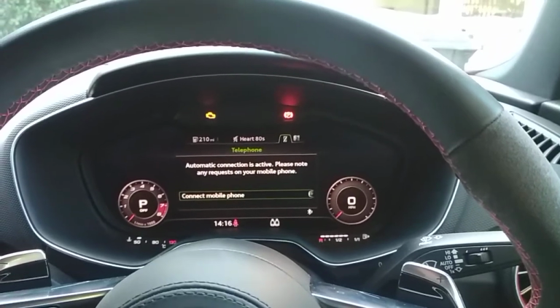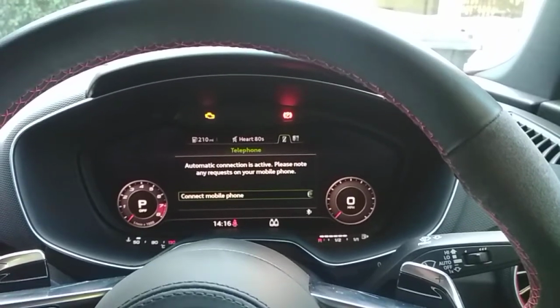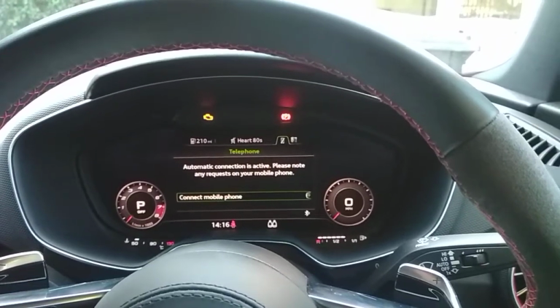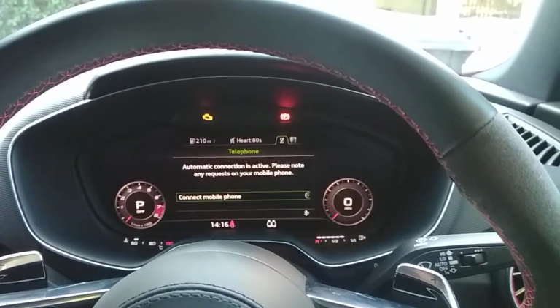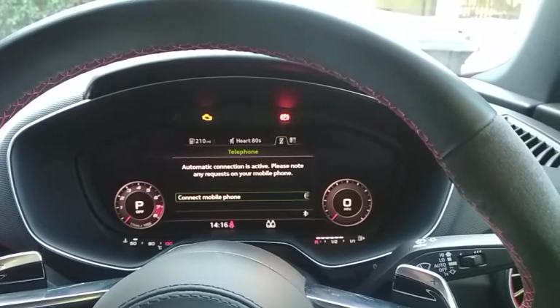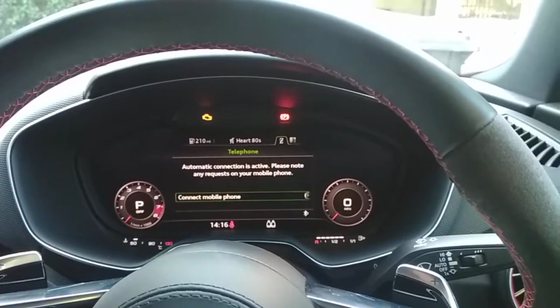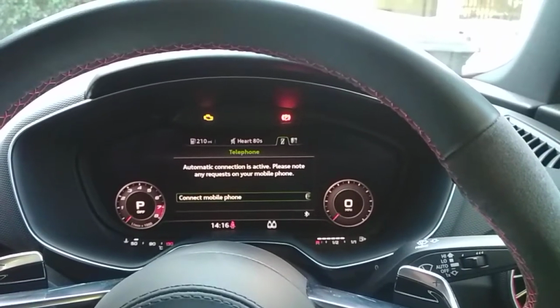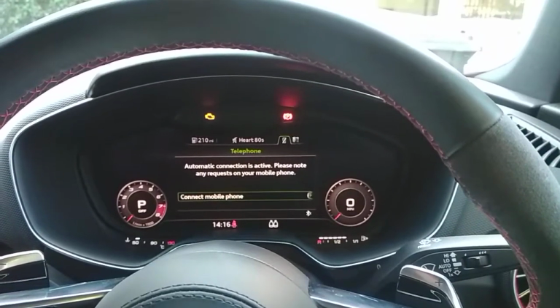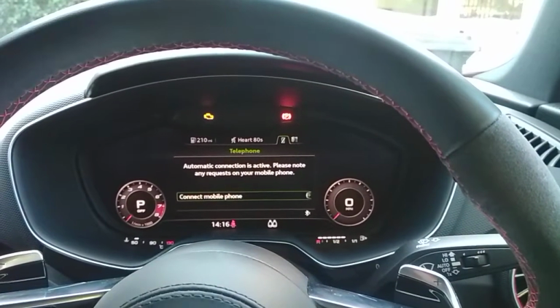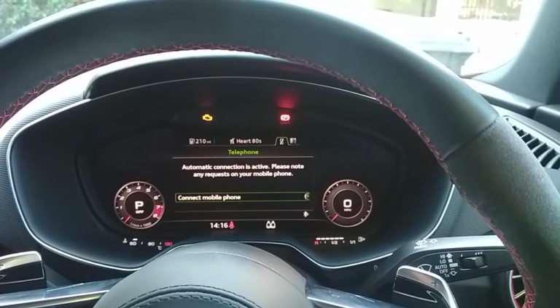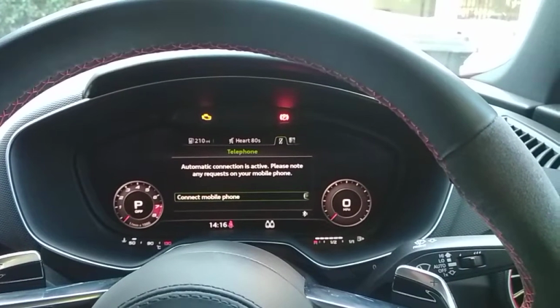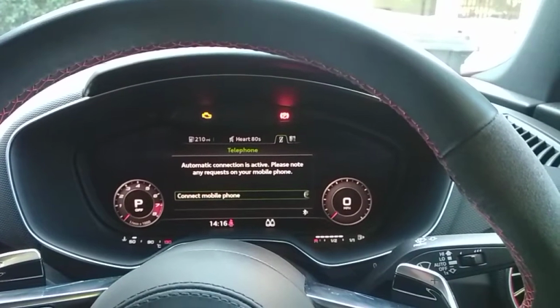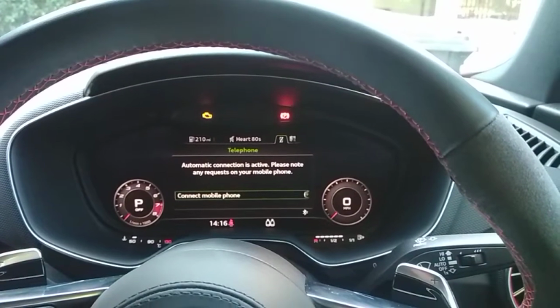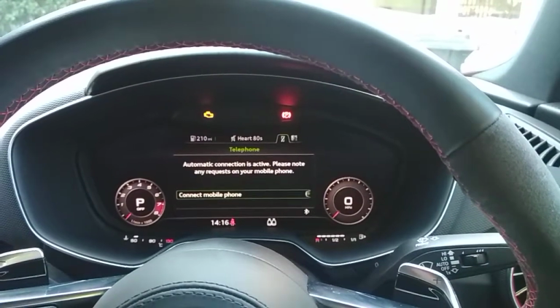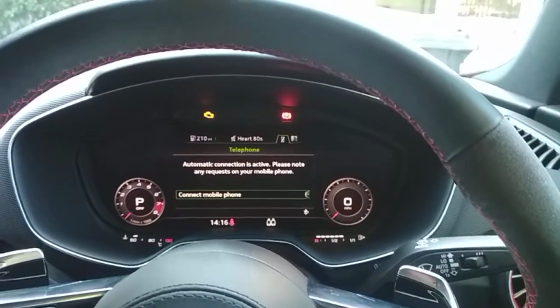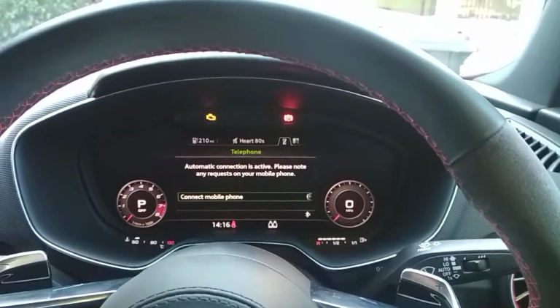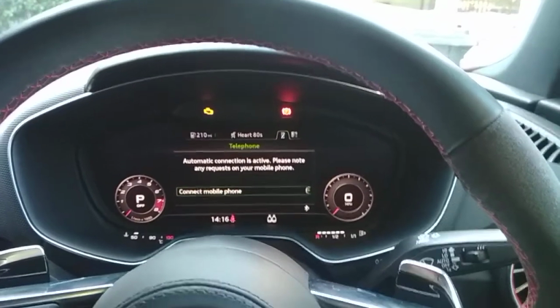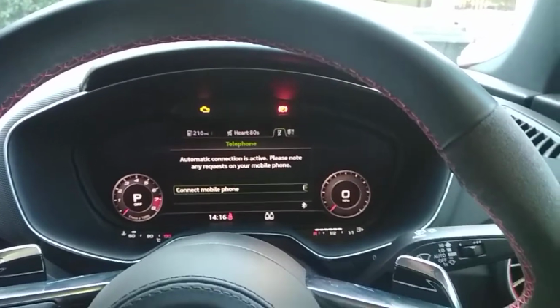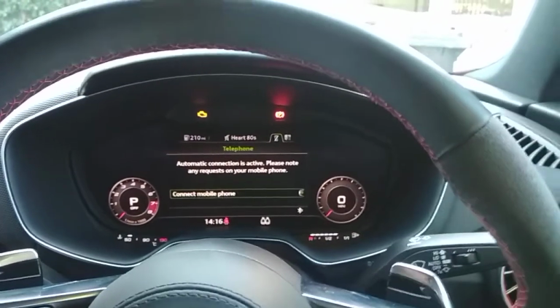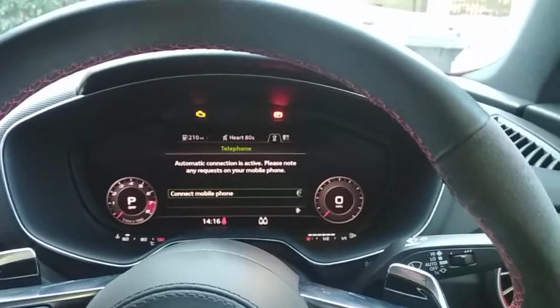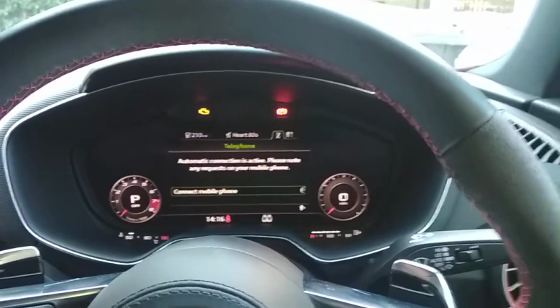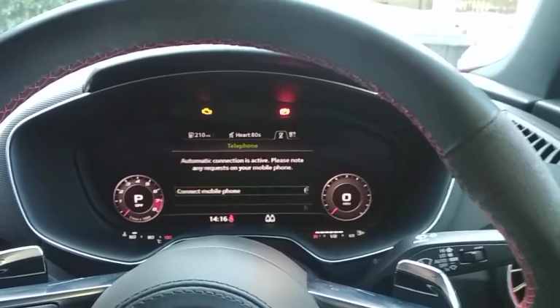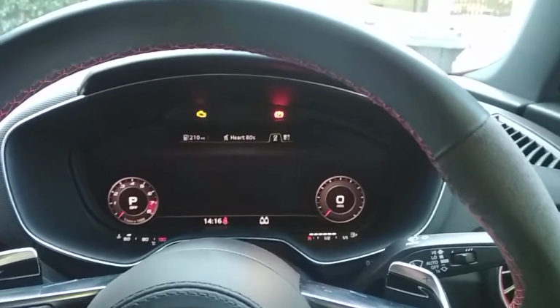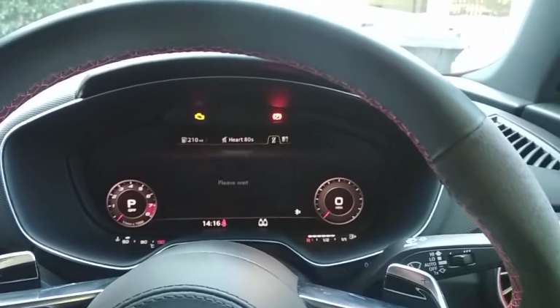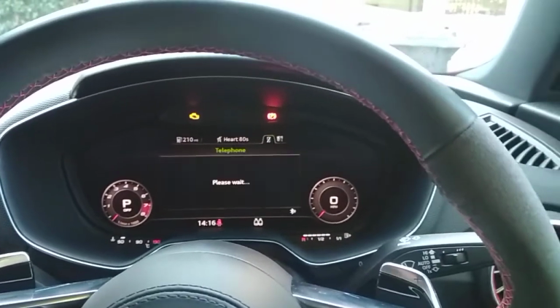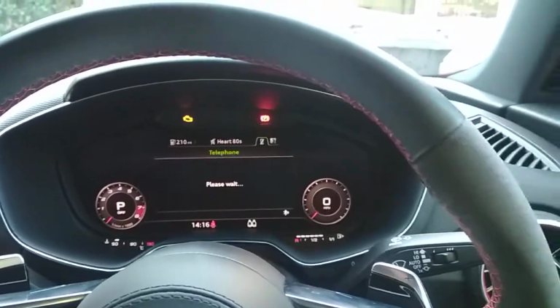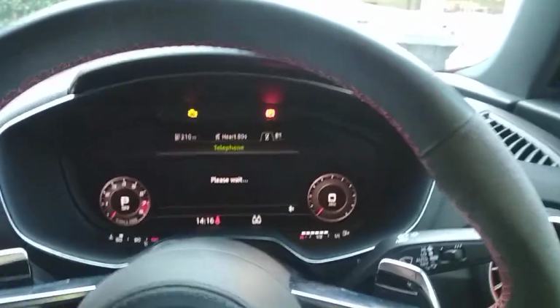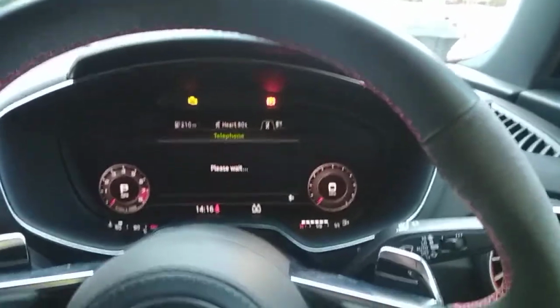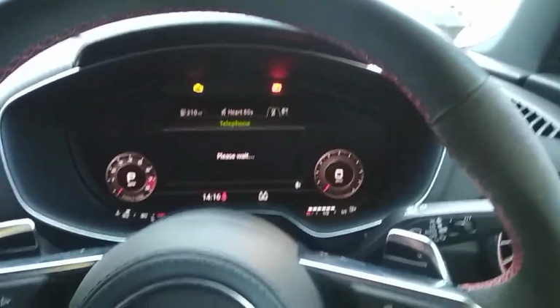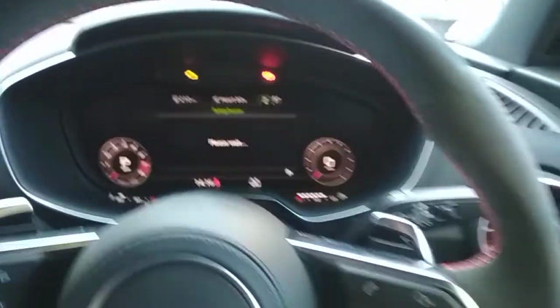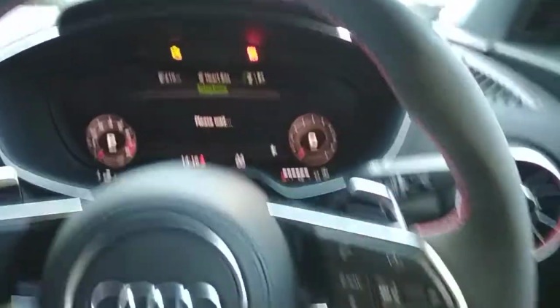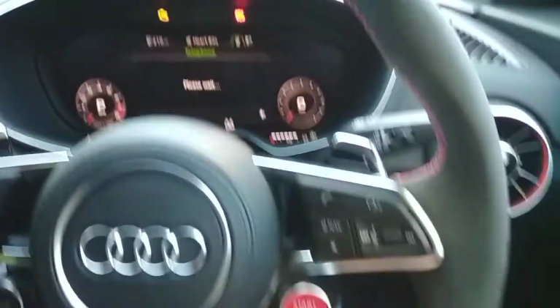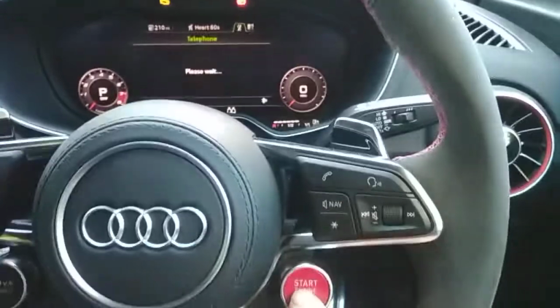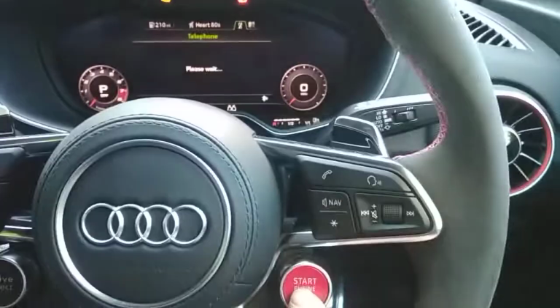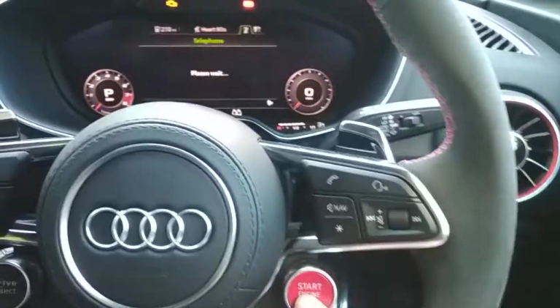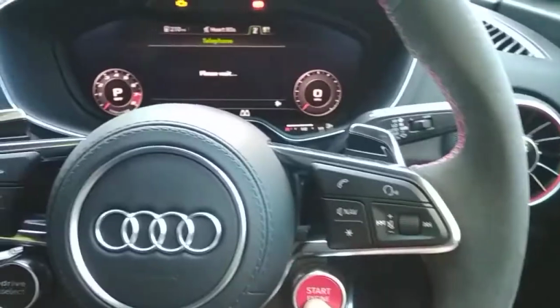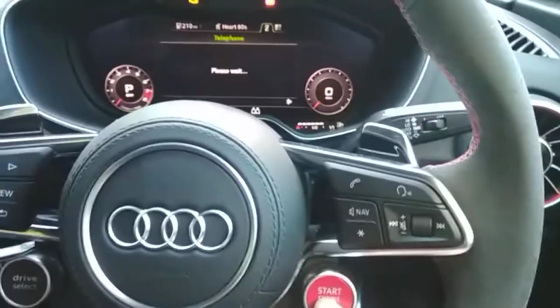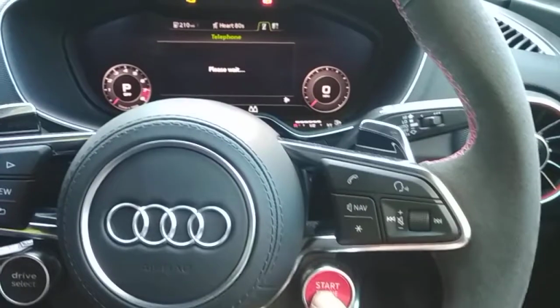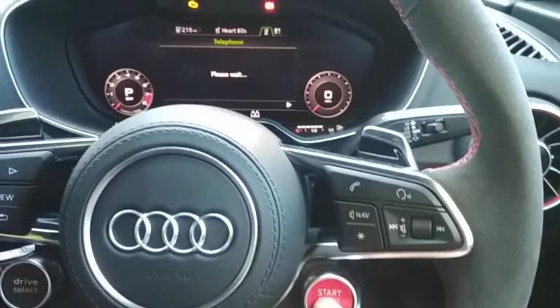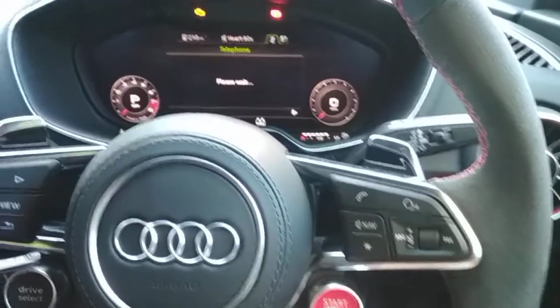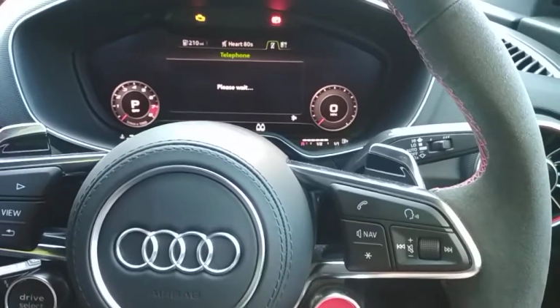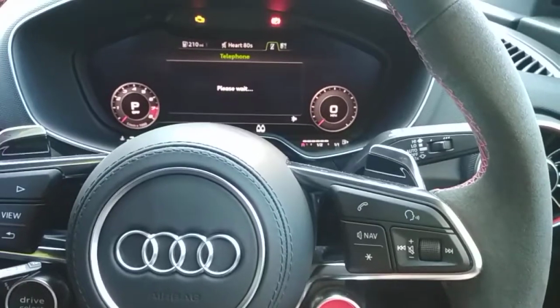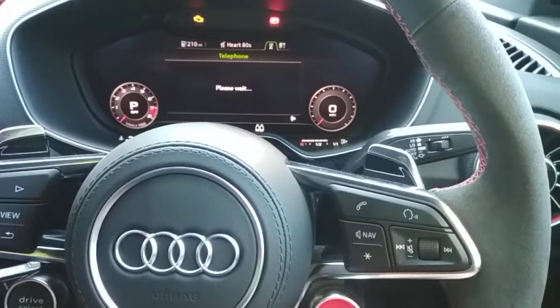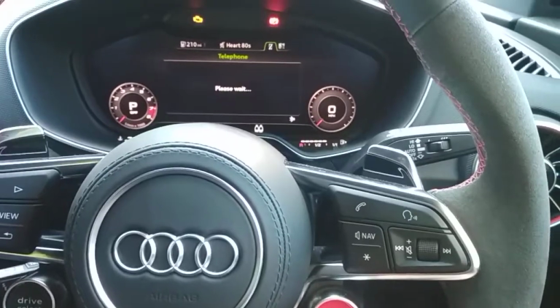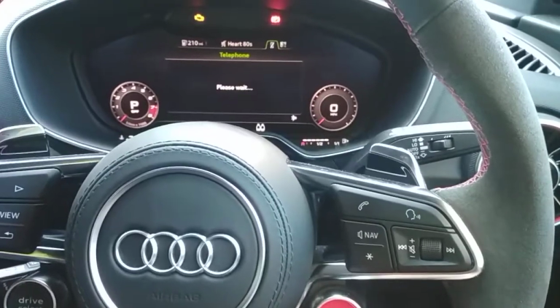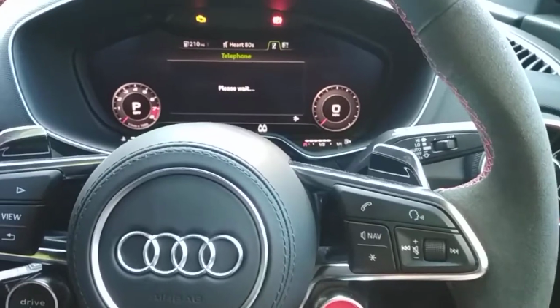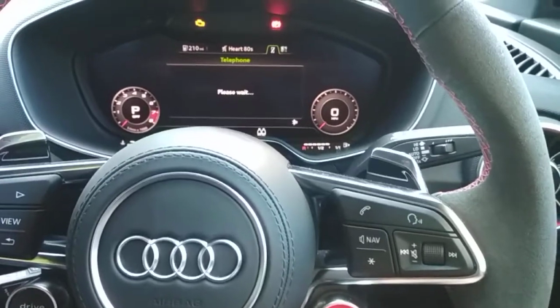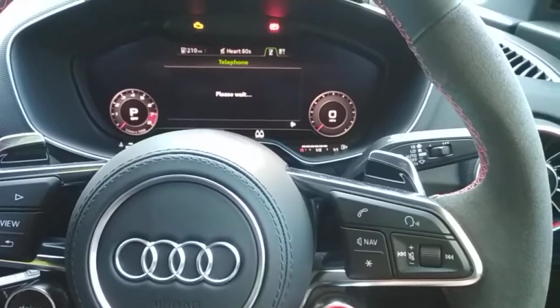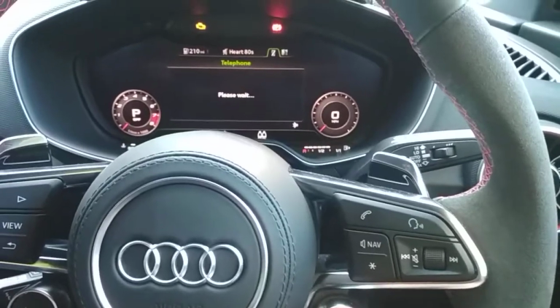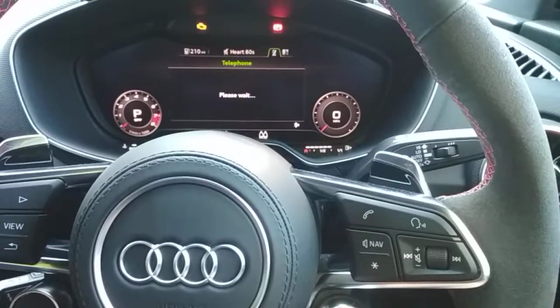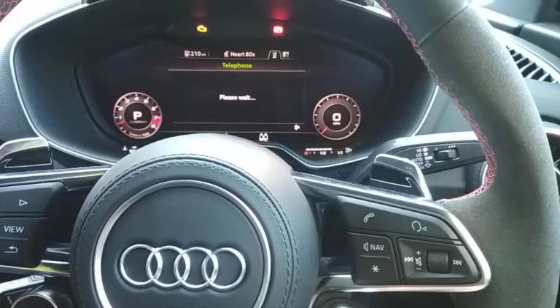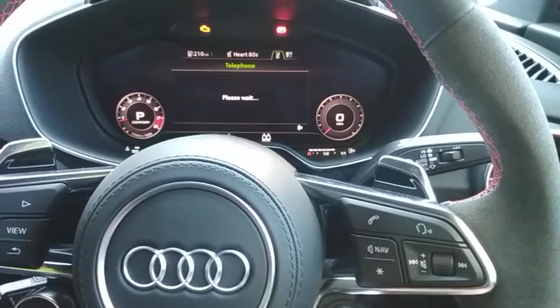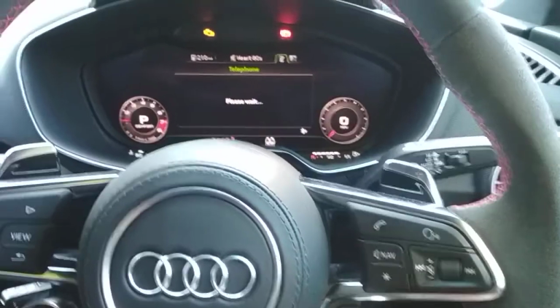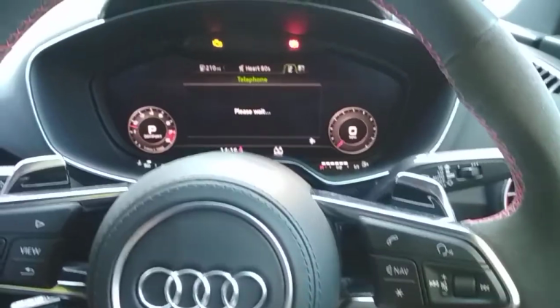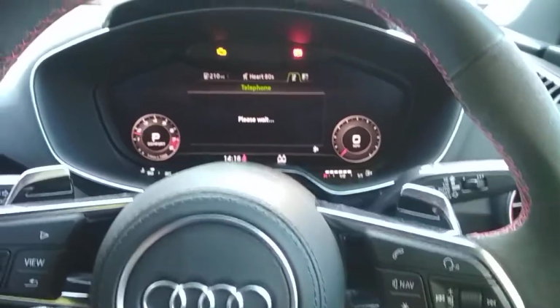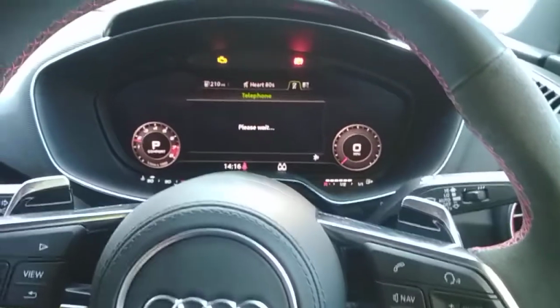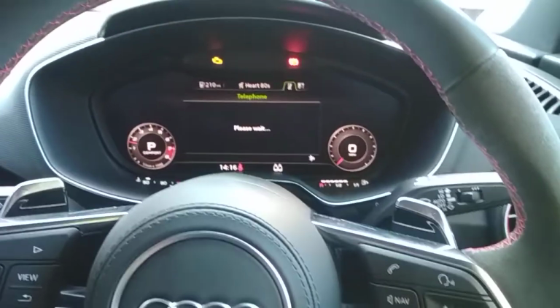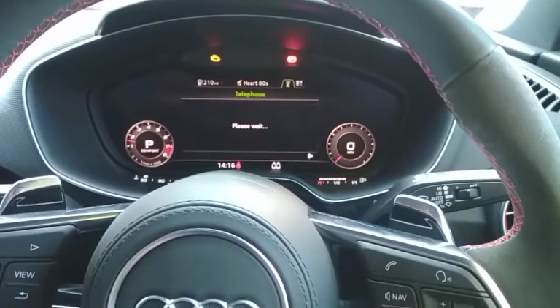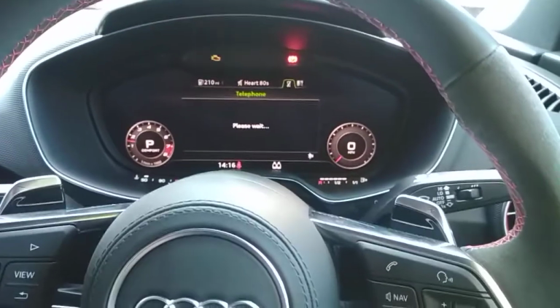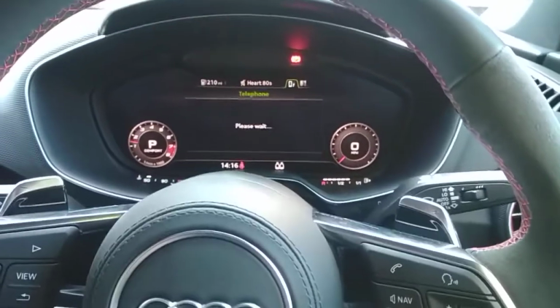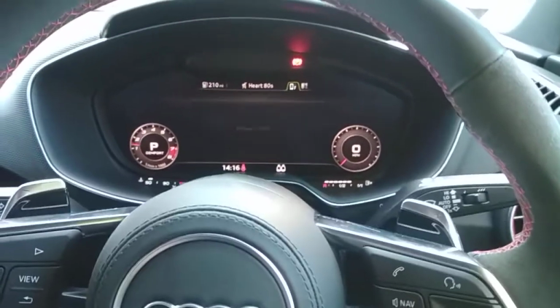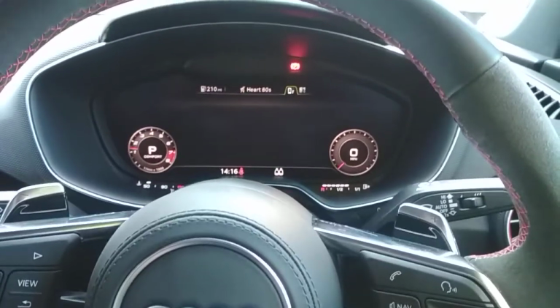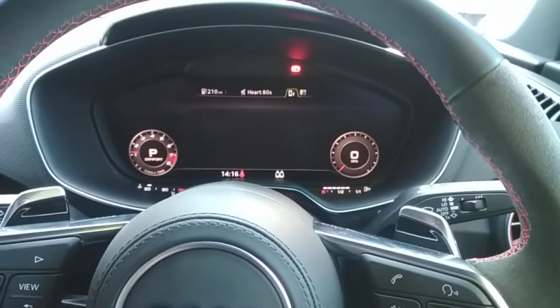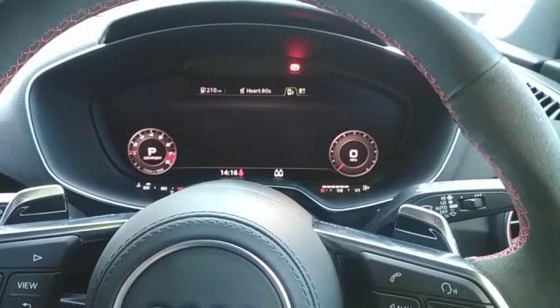Very straightforward to use. So obviously put your foot on the brake, hit the start button — start the vehicle, really easy.